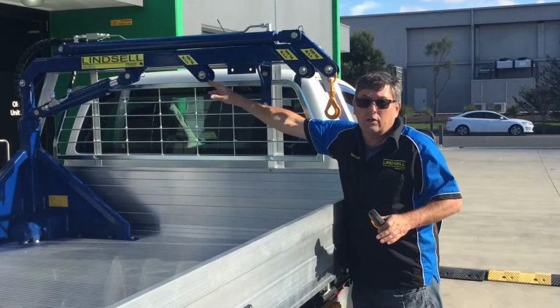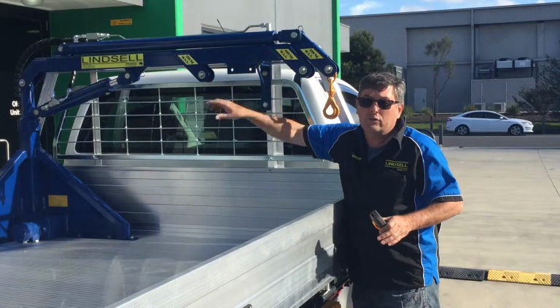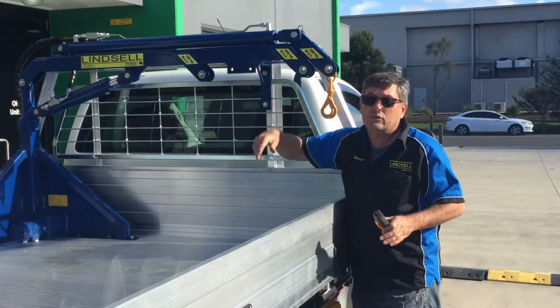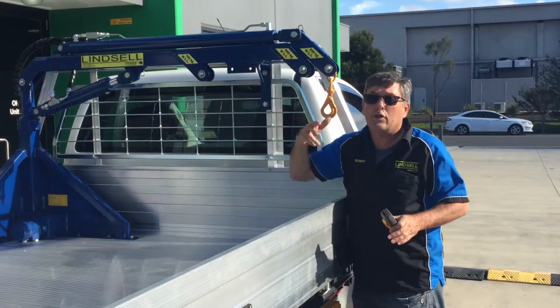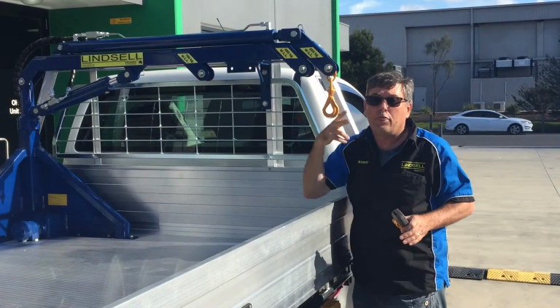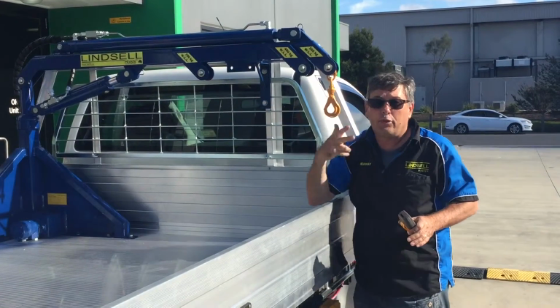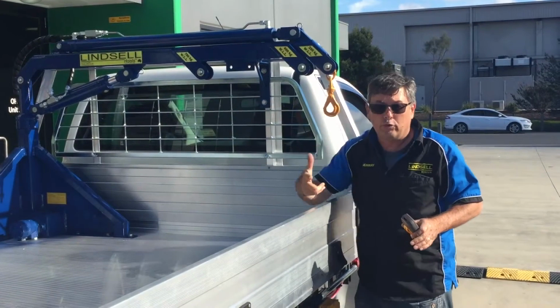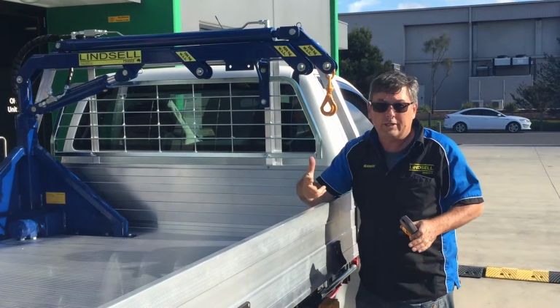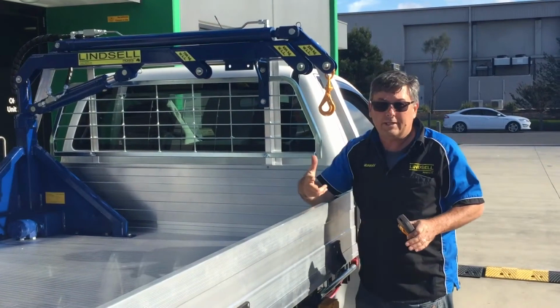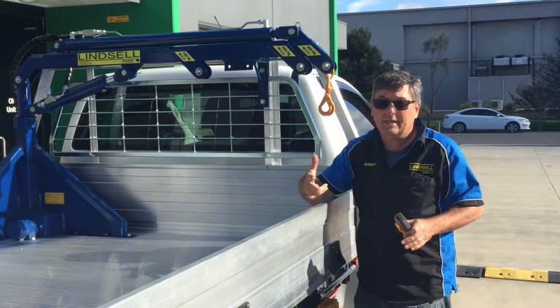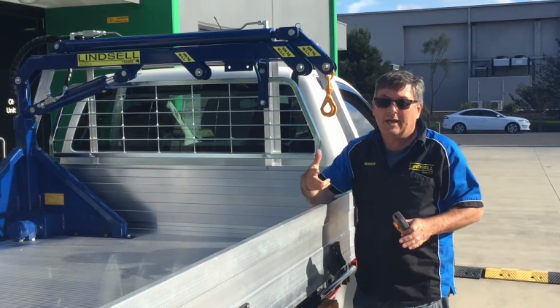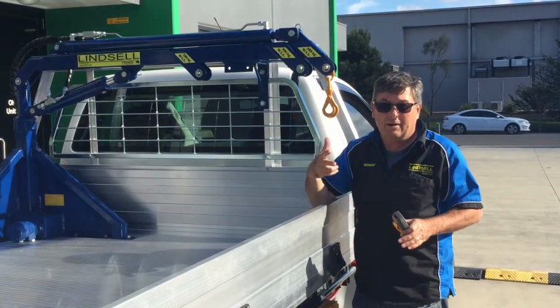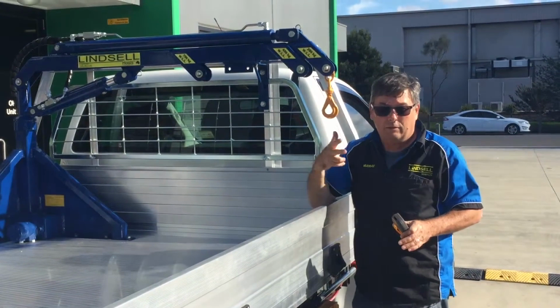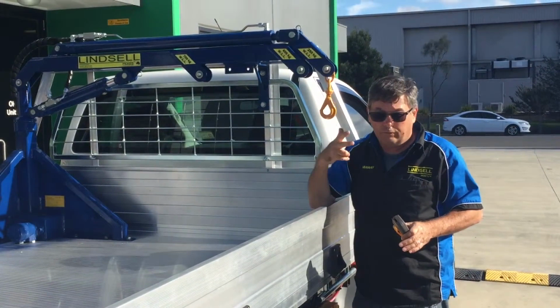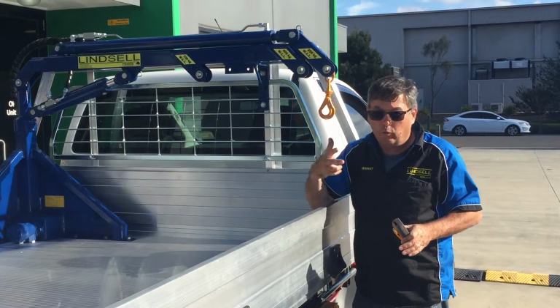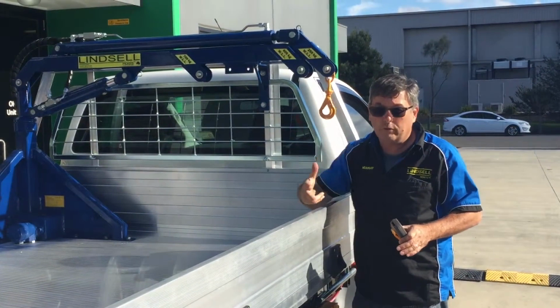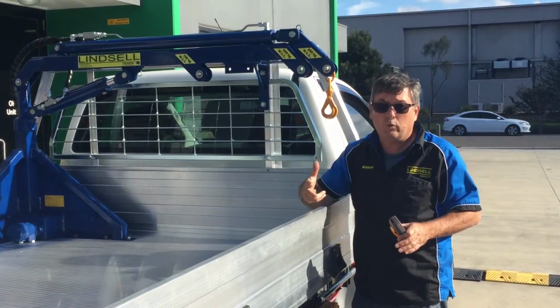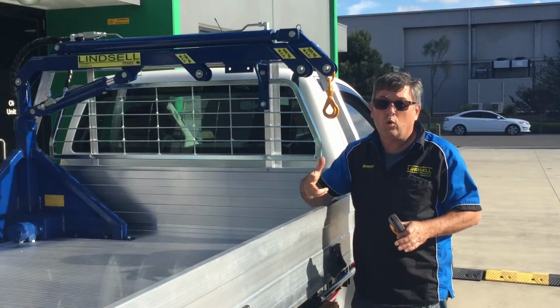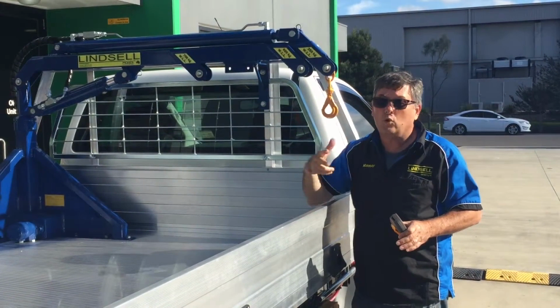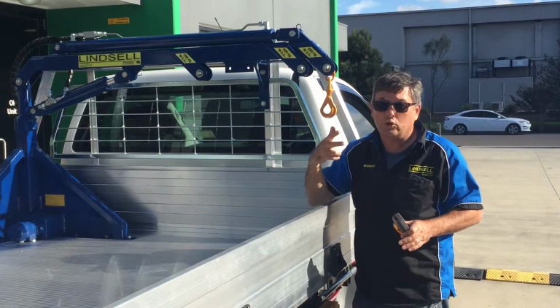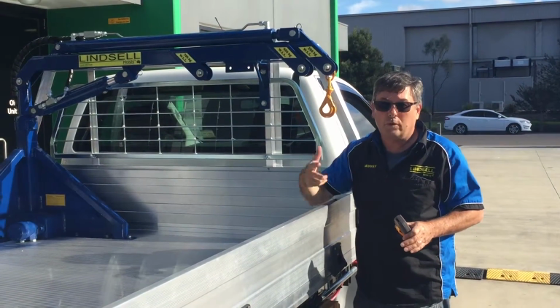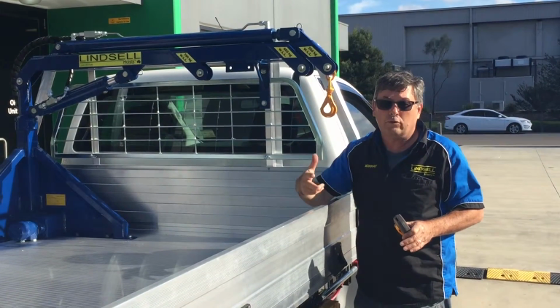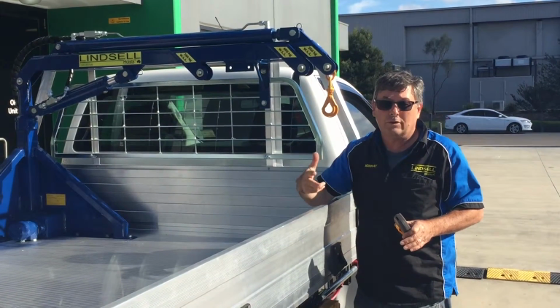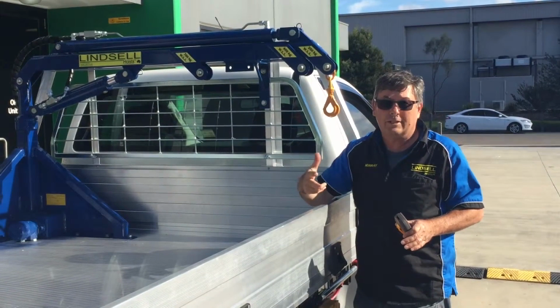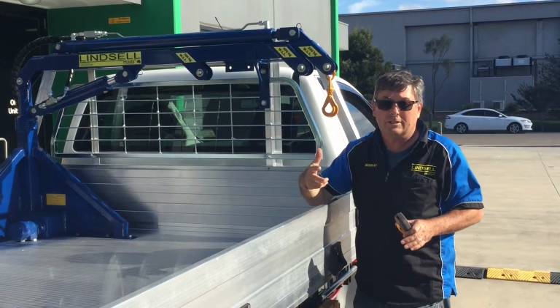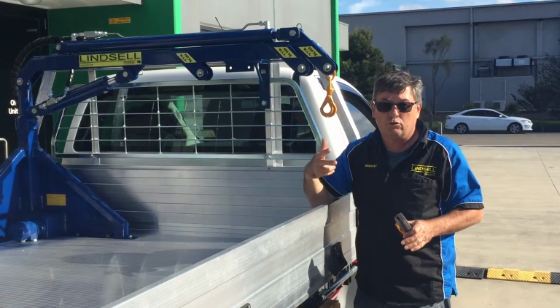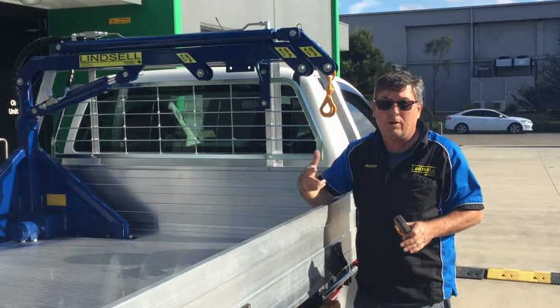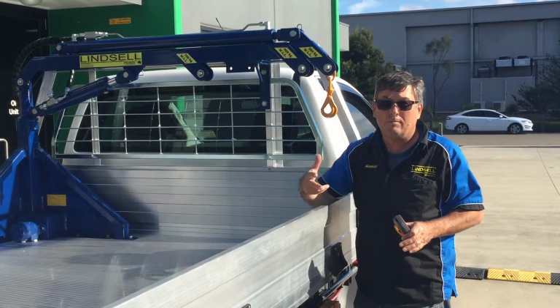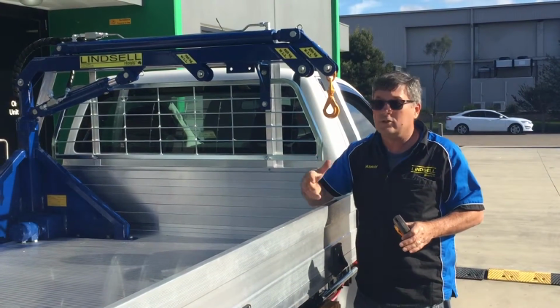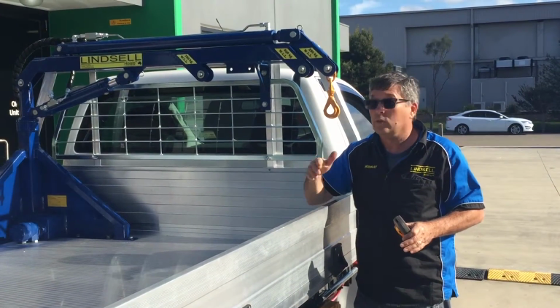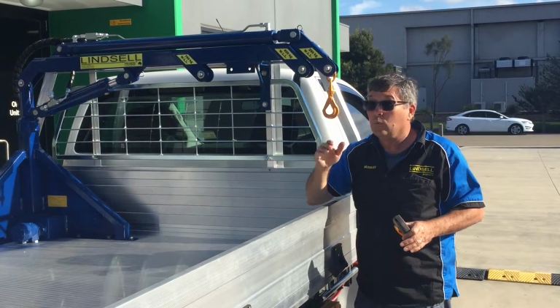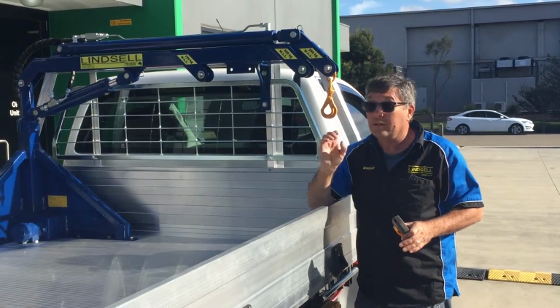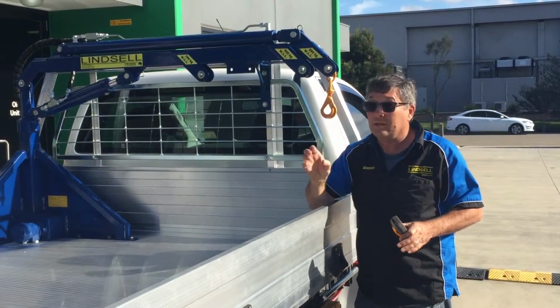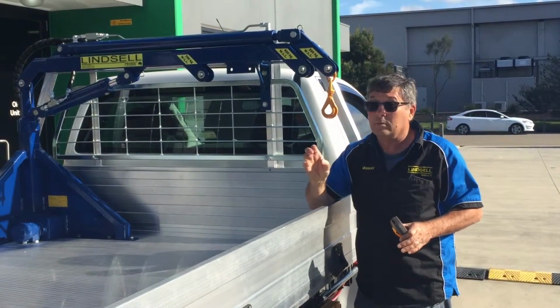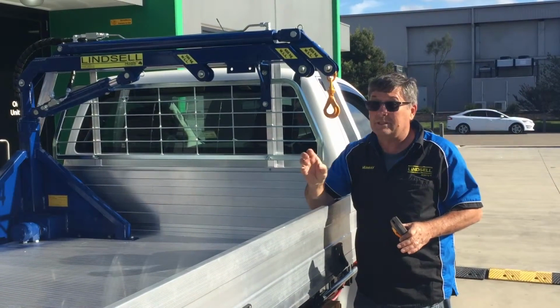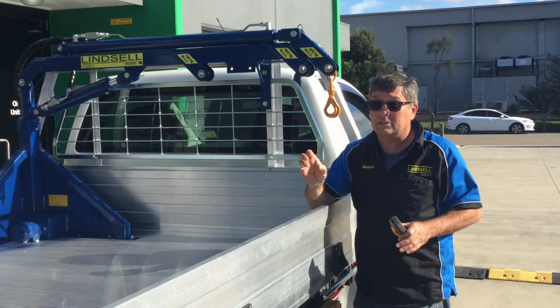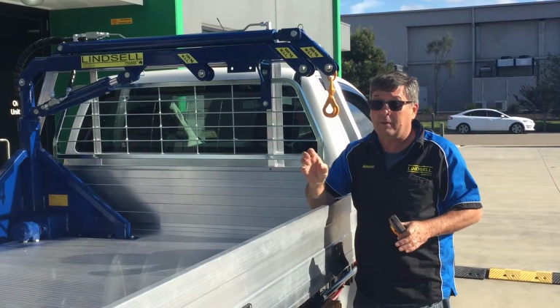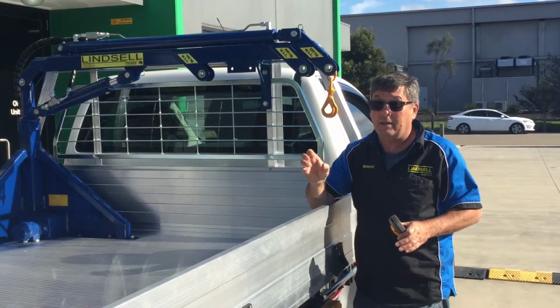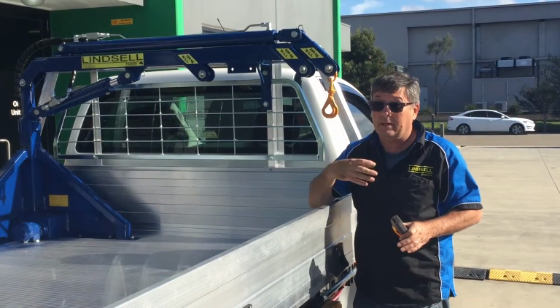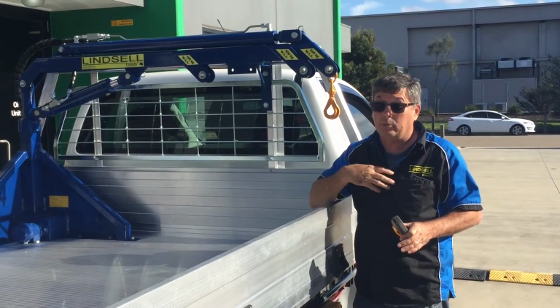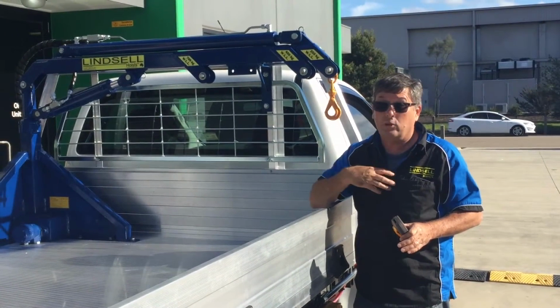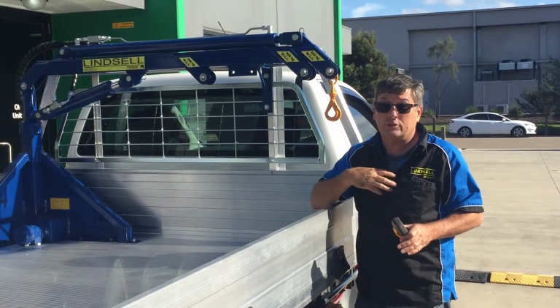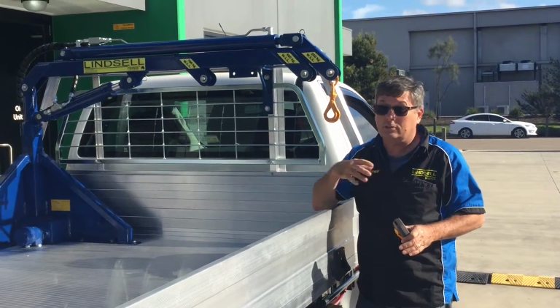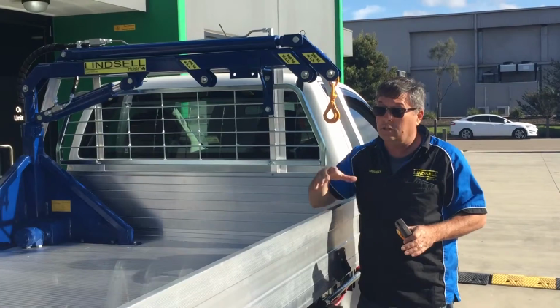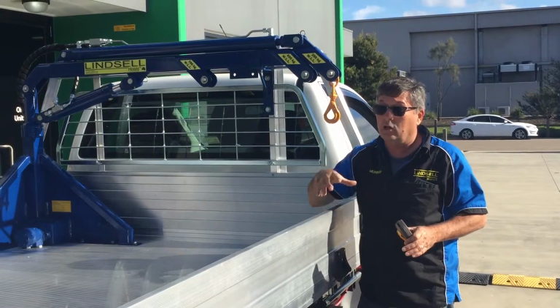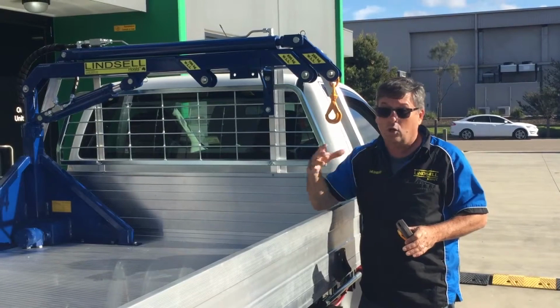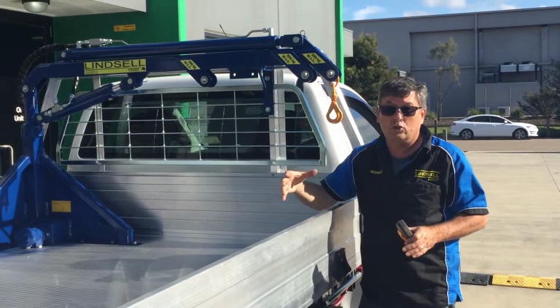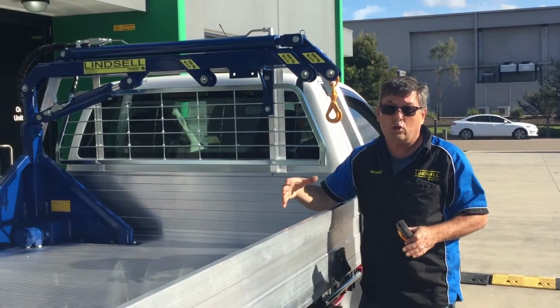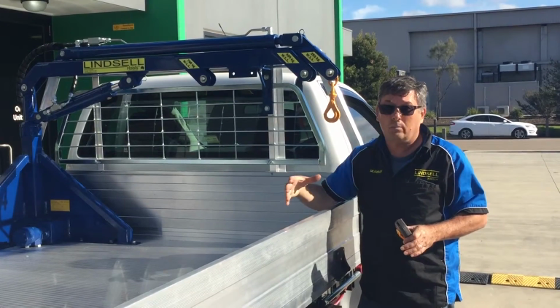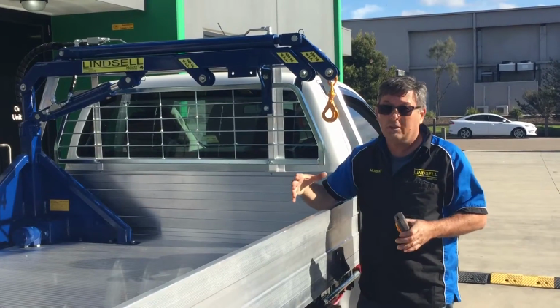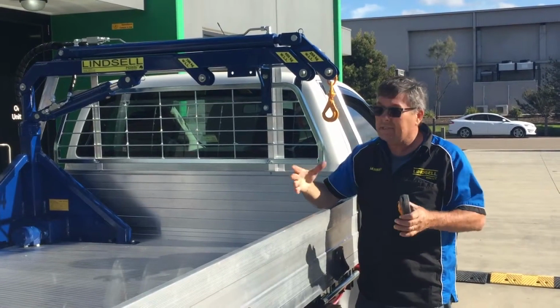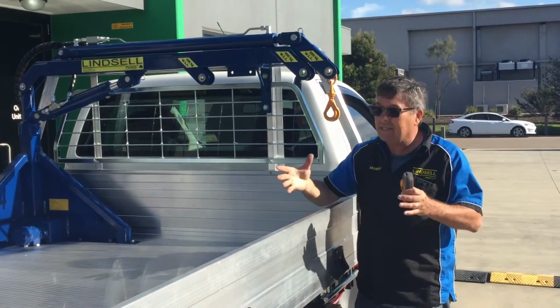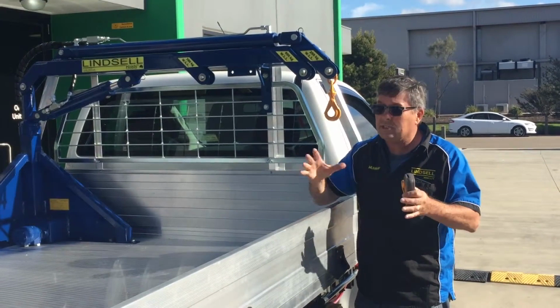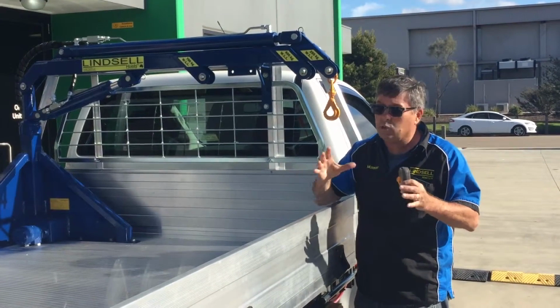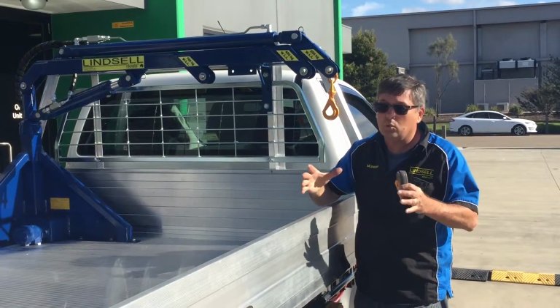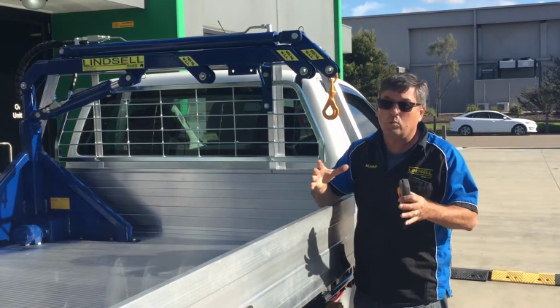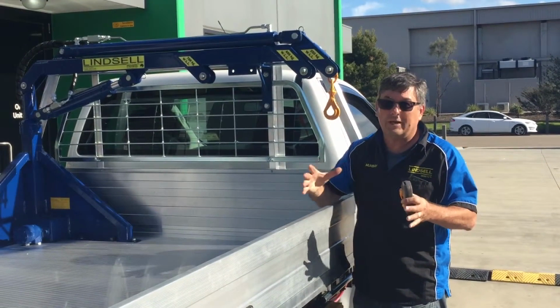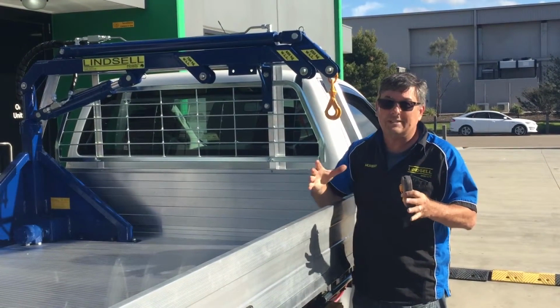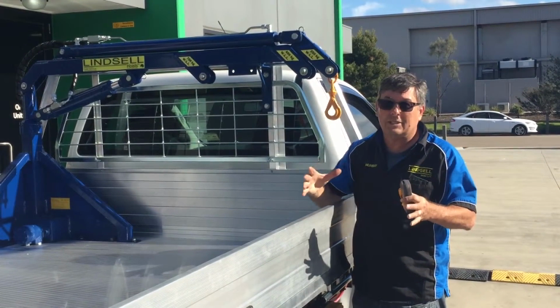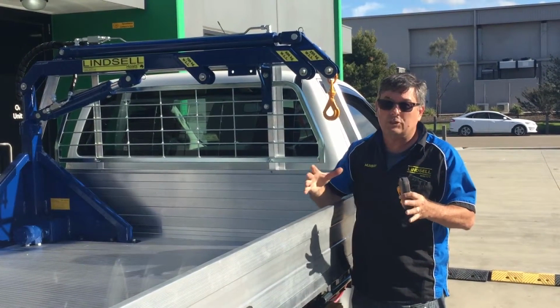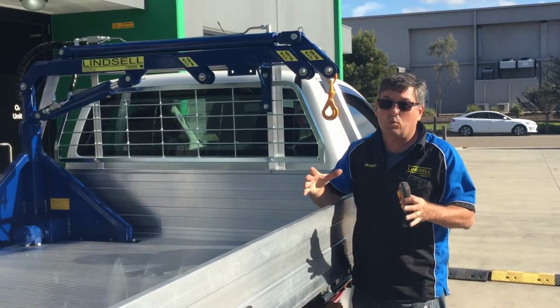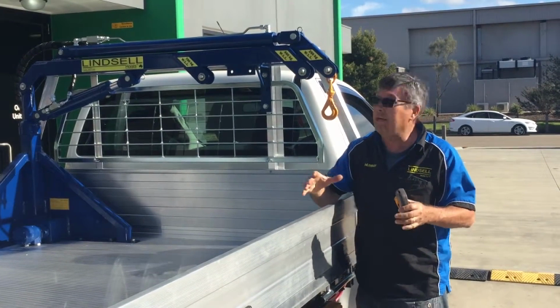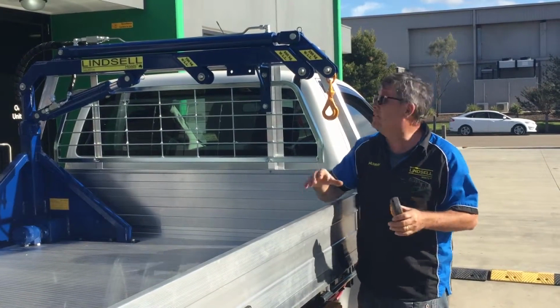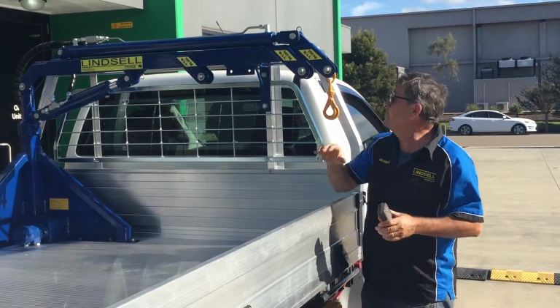700kgs — three 44 or 200 litre drums, with a little bit to spare, about a person on top. So that's a good way to judge your weights.